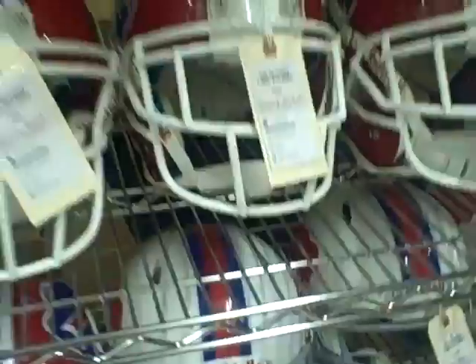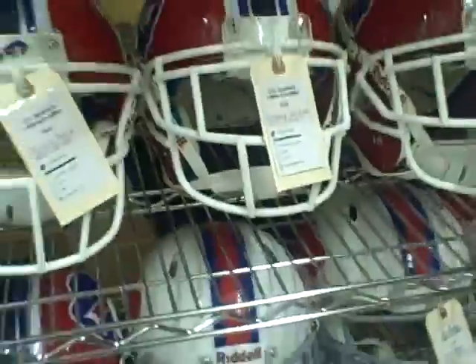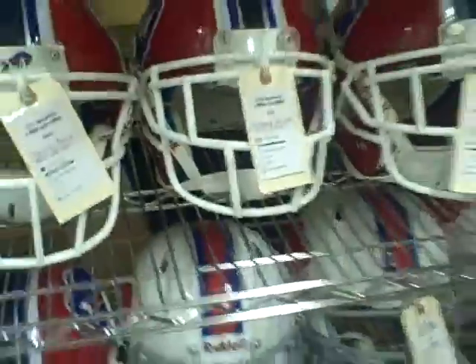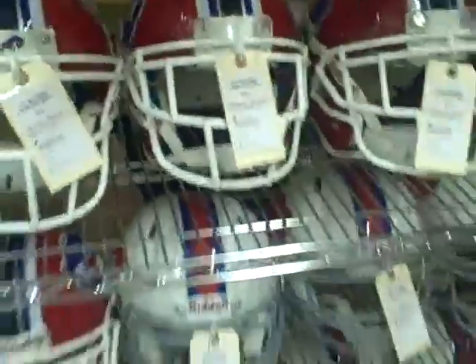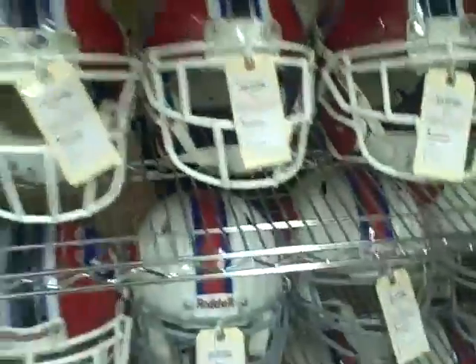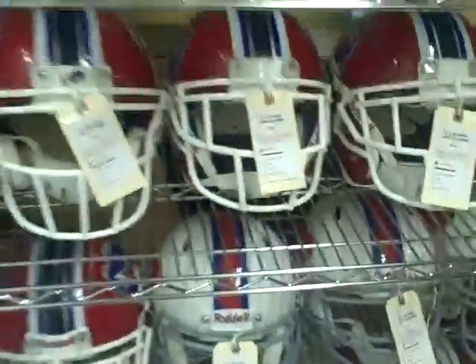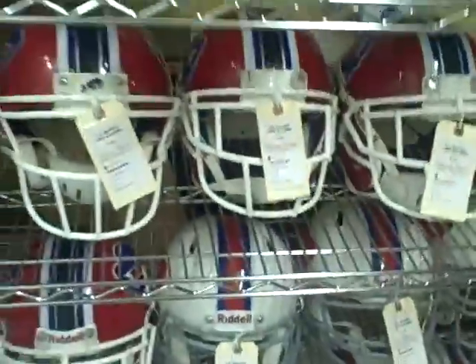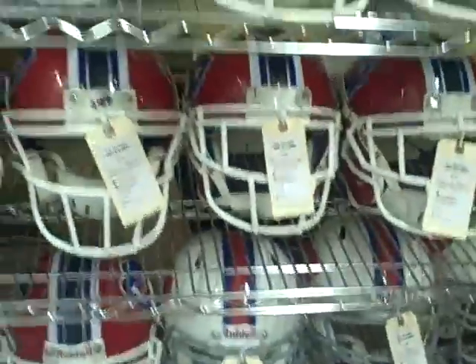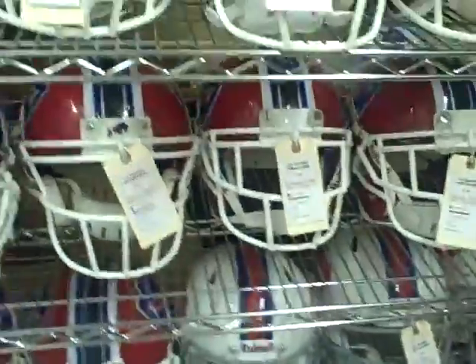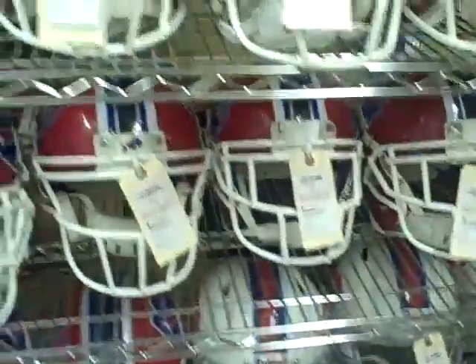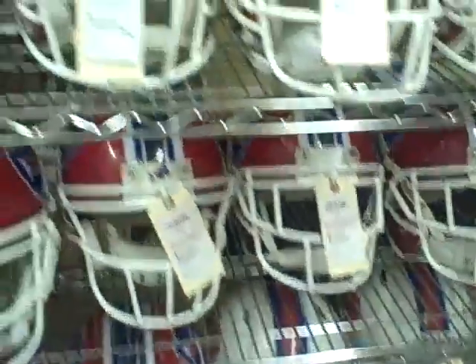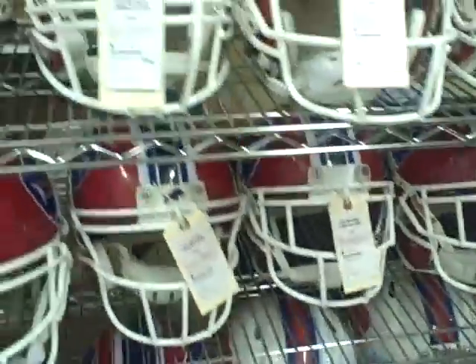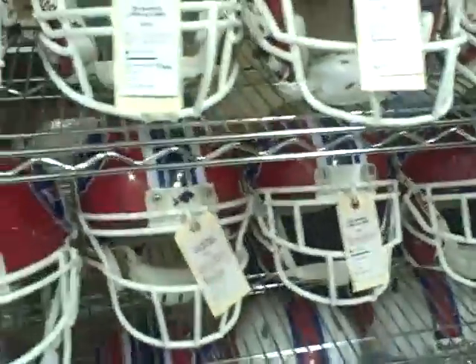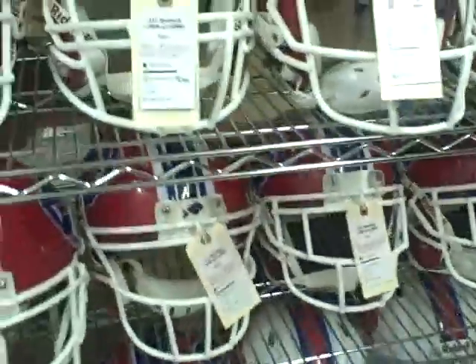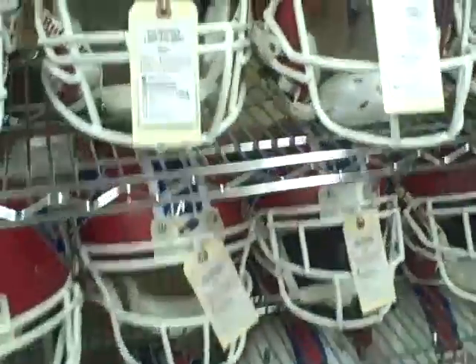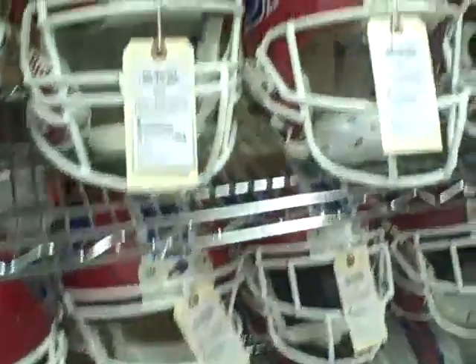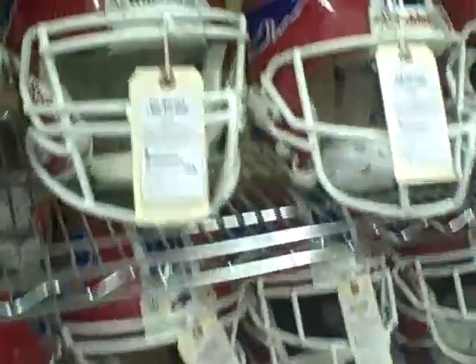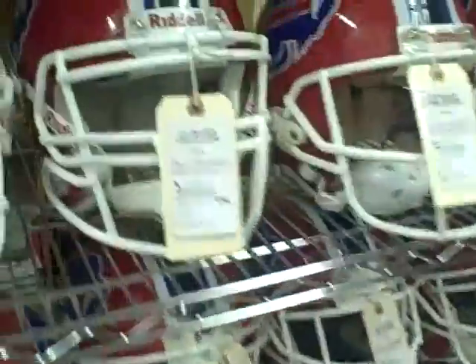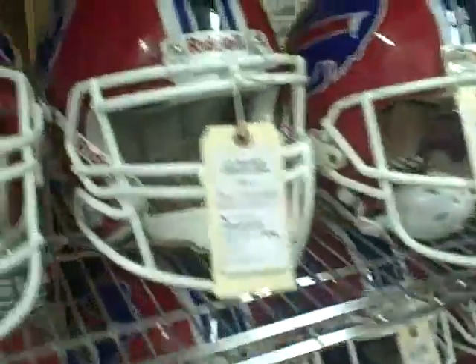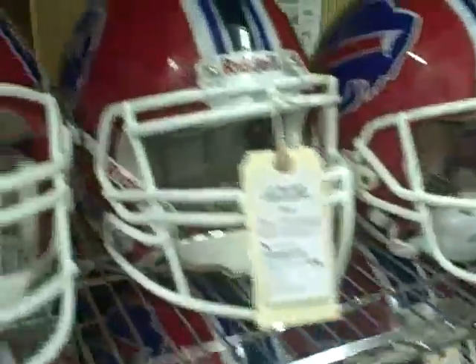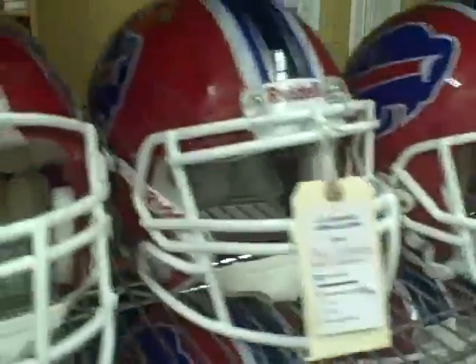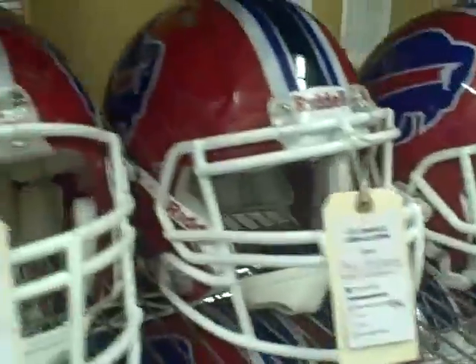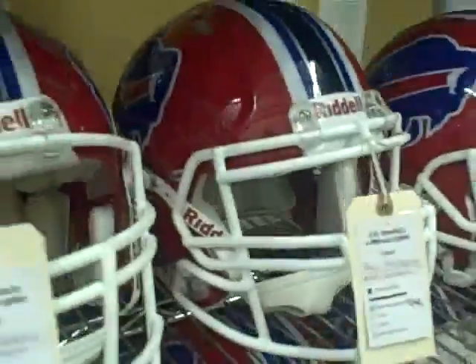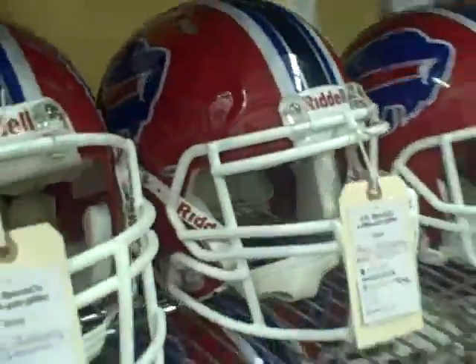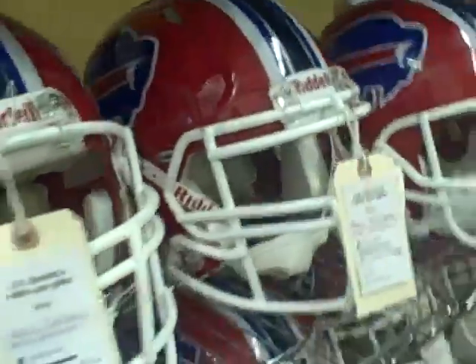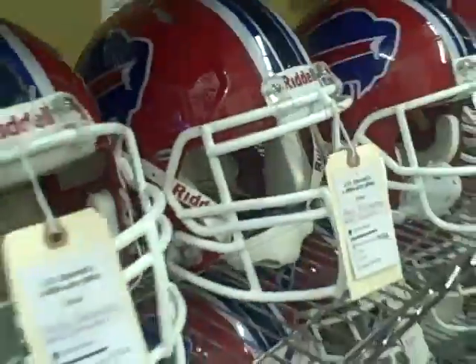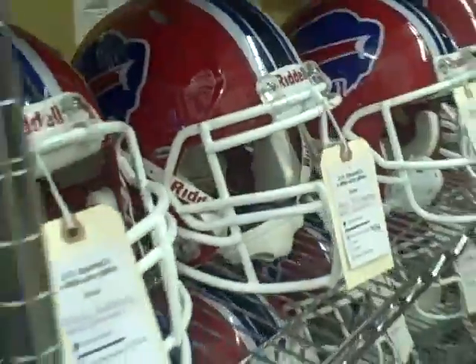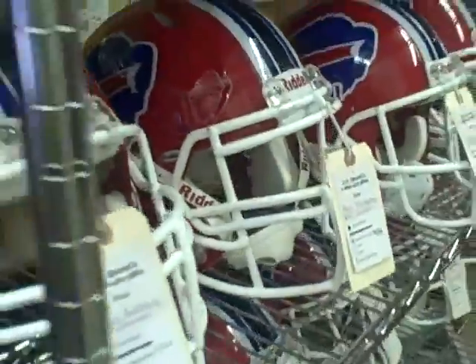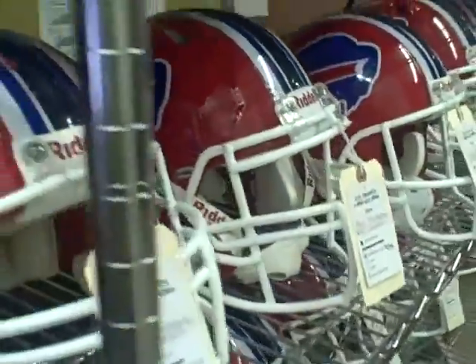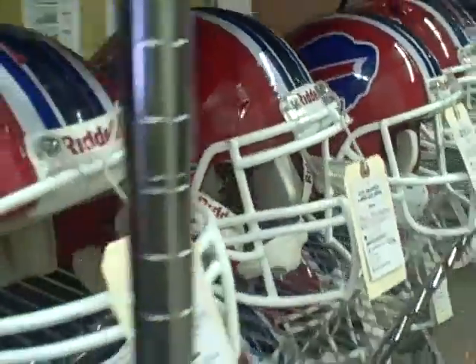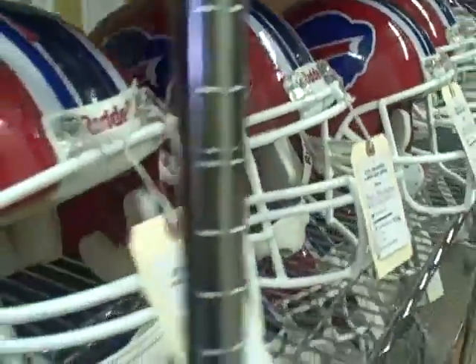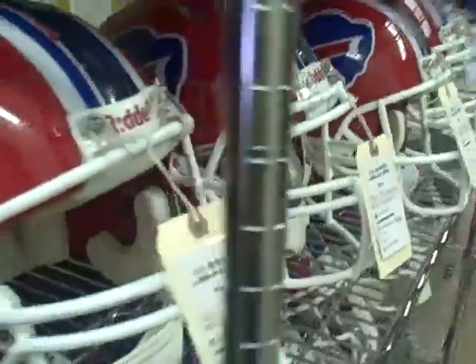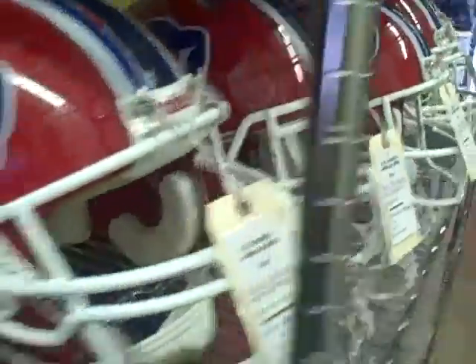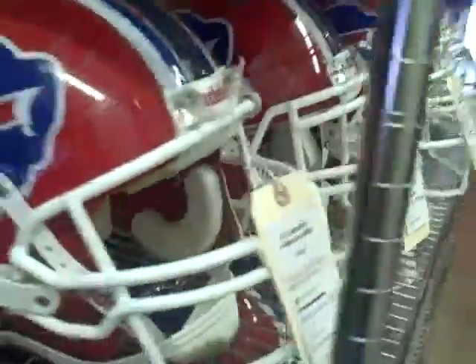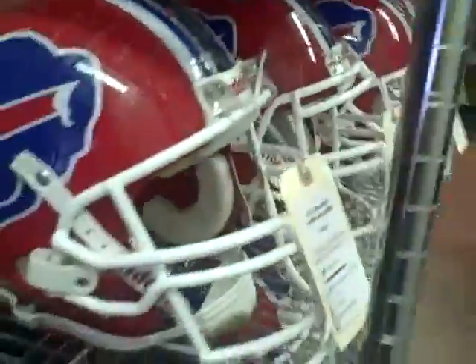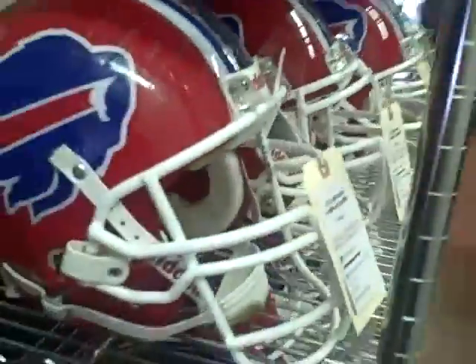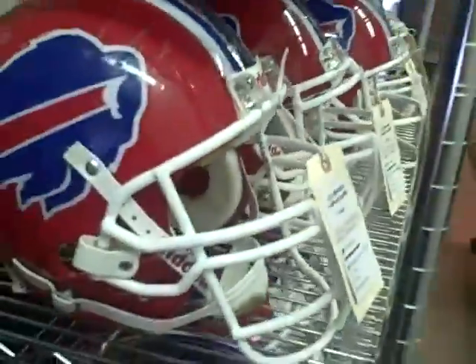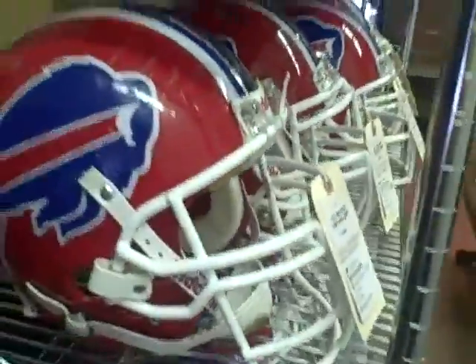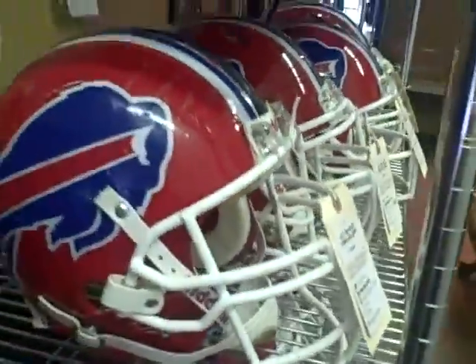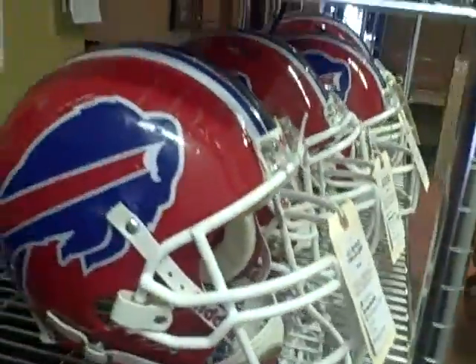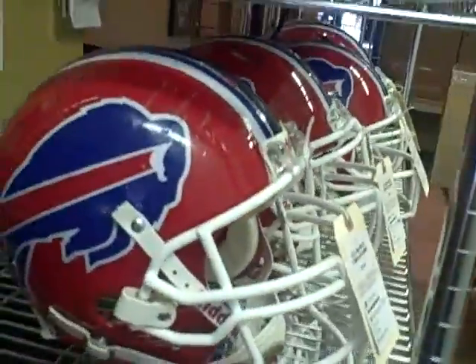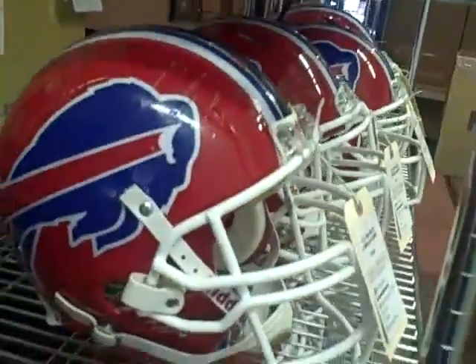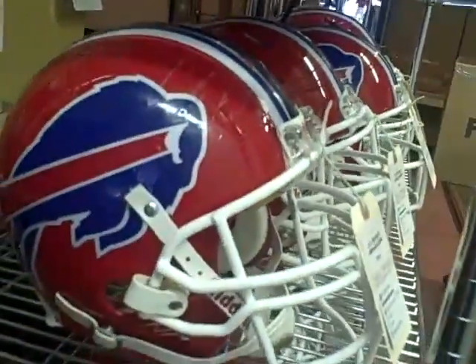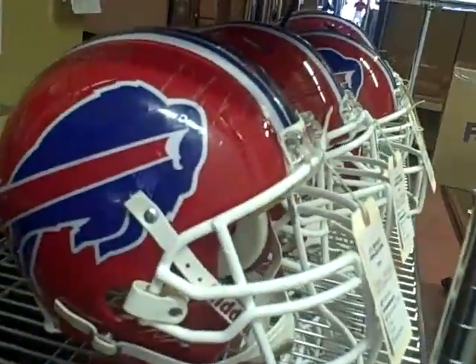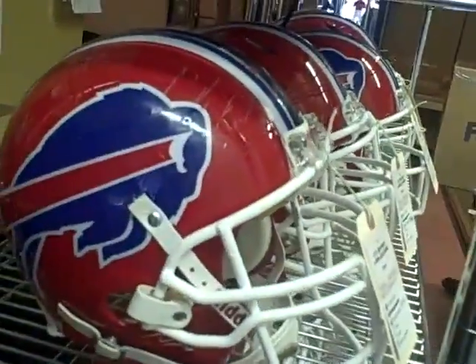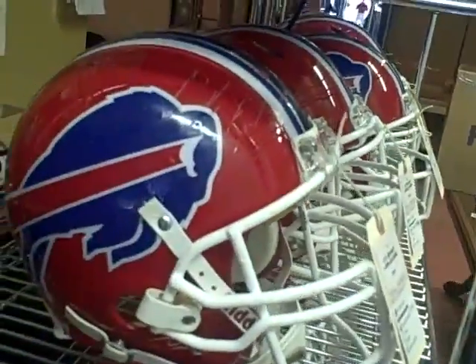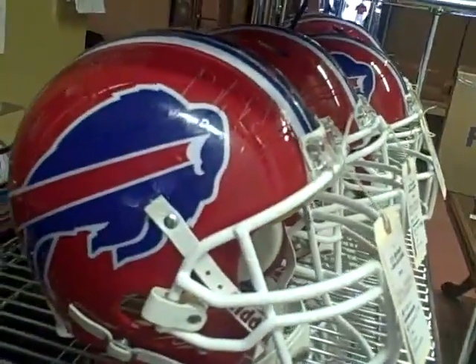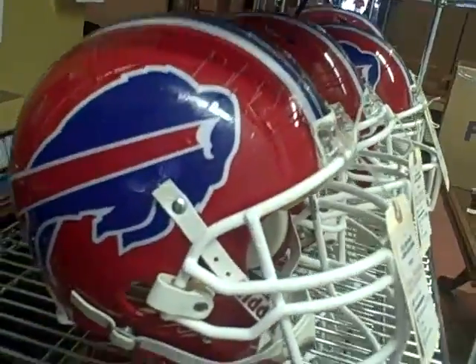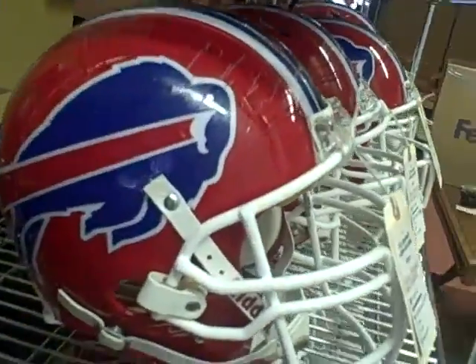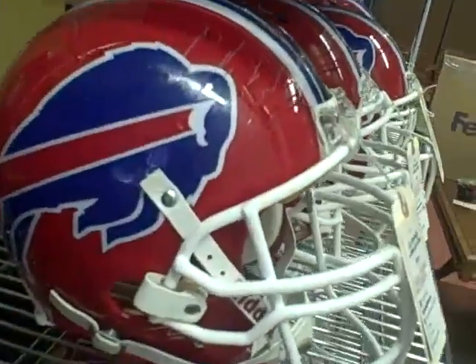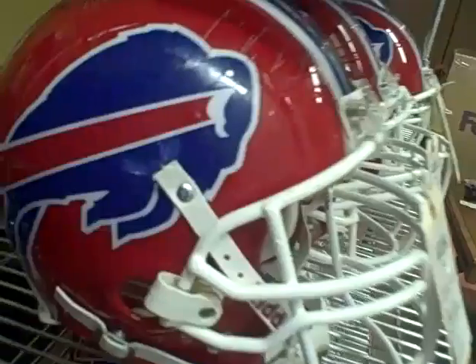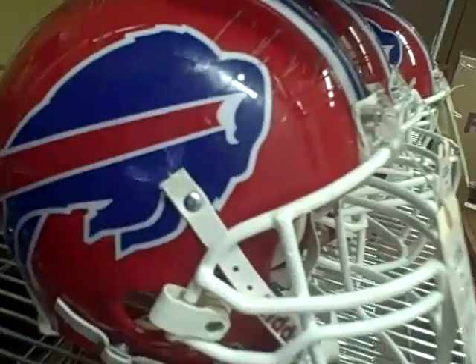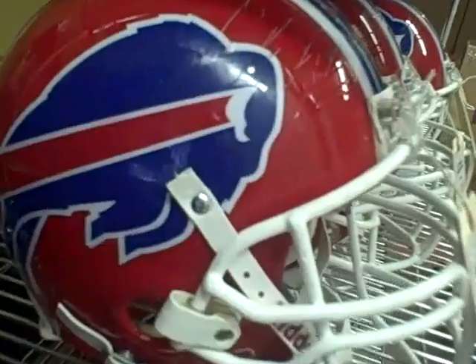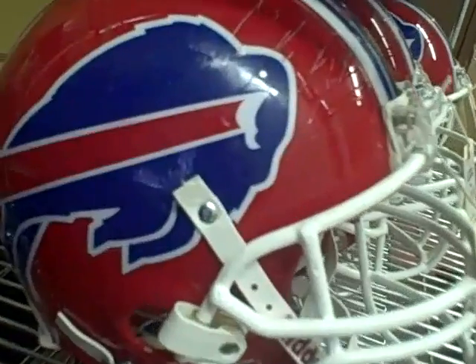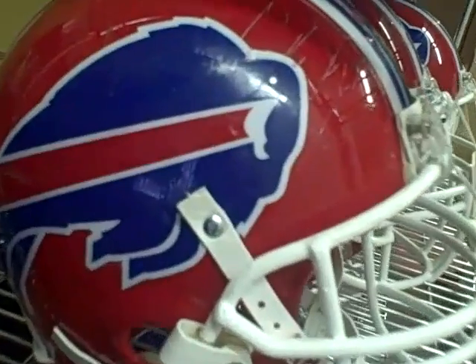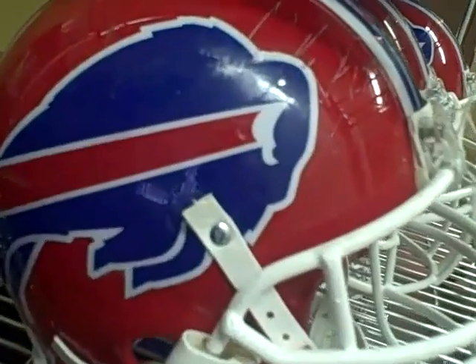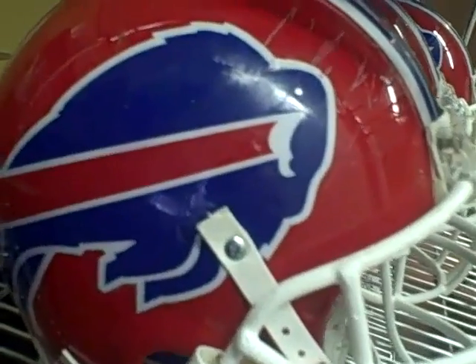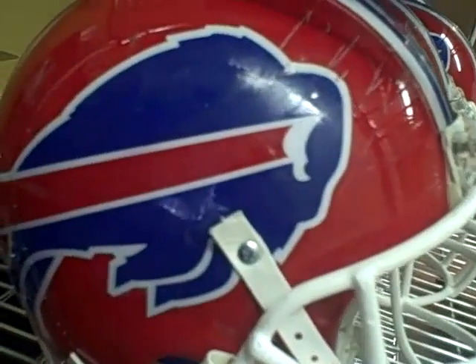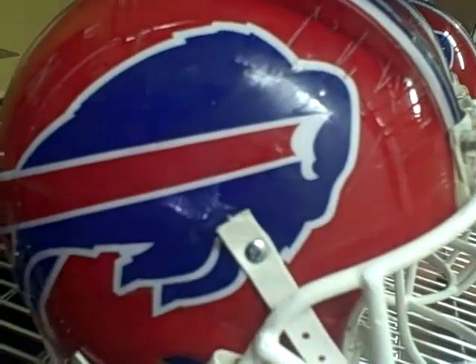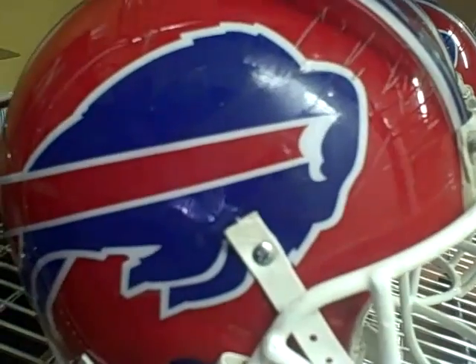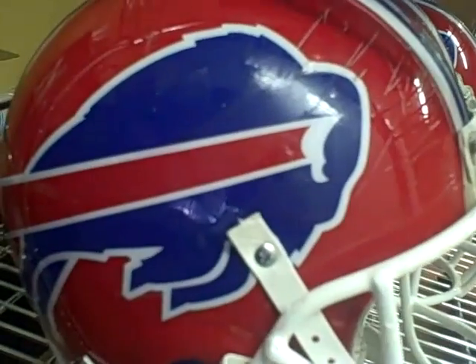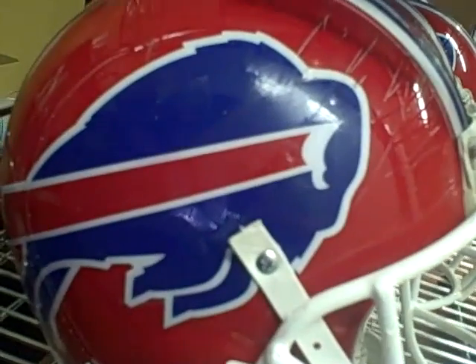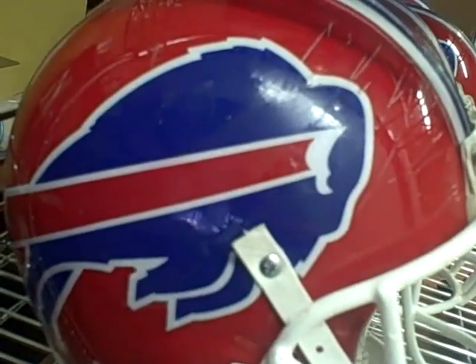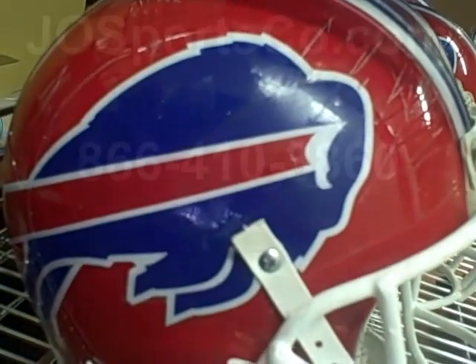josportsco.com is where we're at for Buffalo Bills fans who want to check out these good-looking Buffalo Bills helmets.